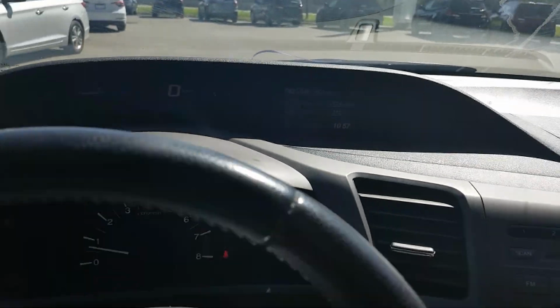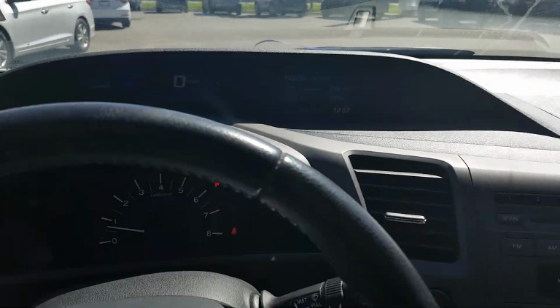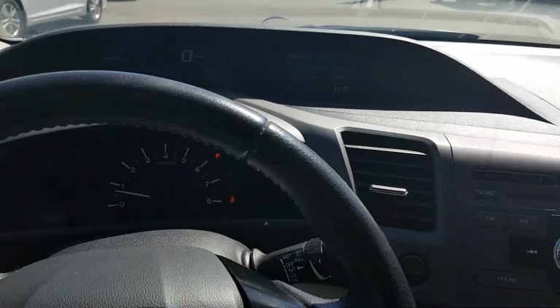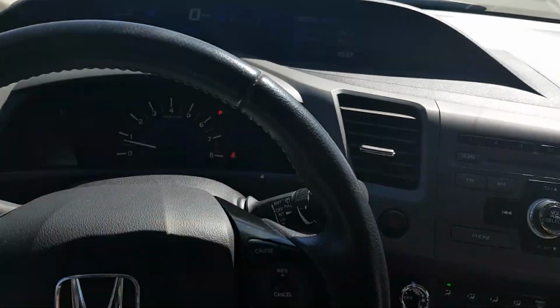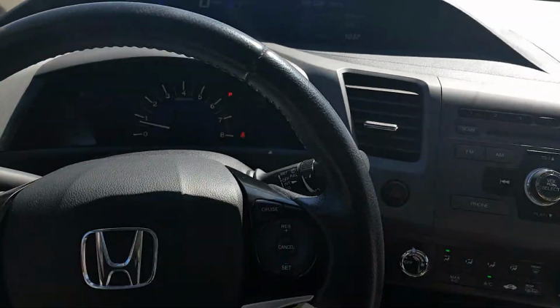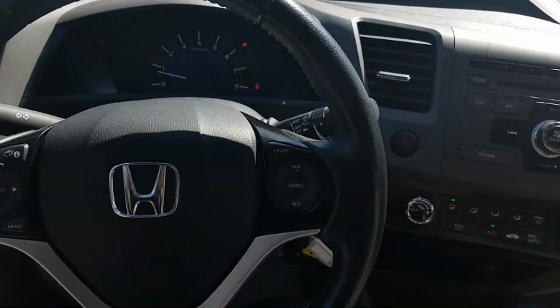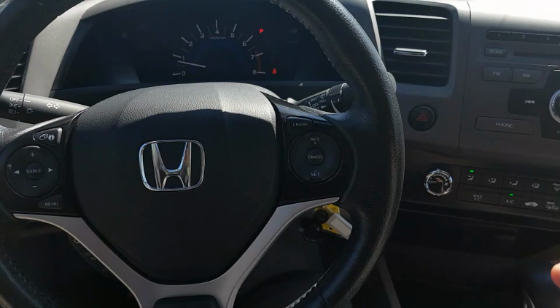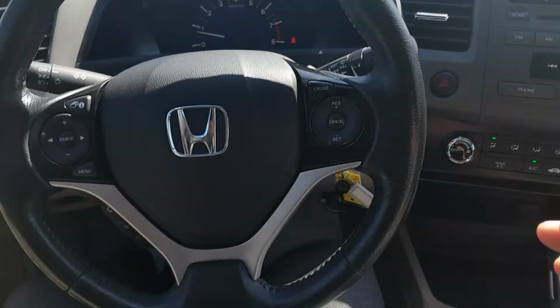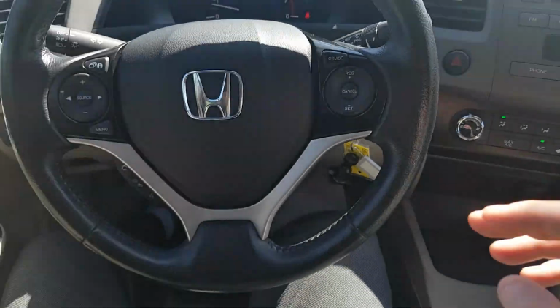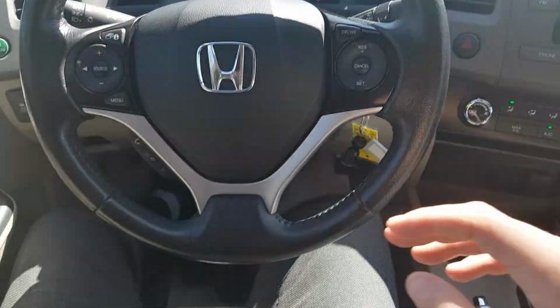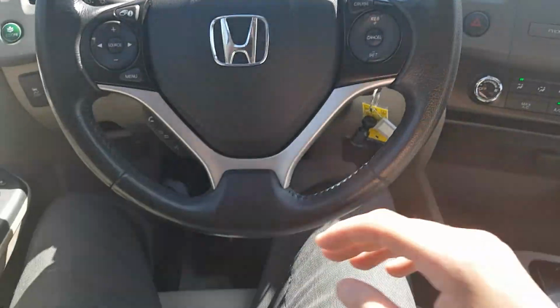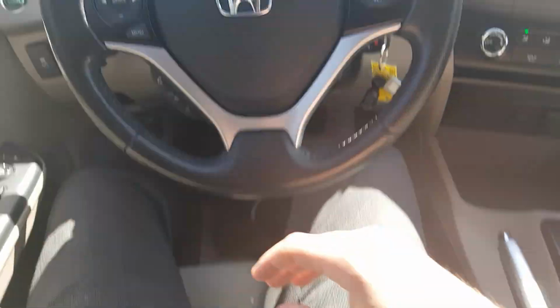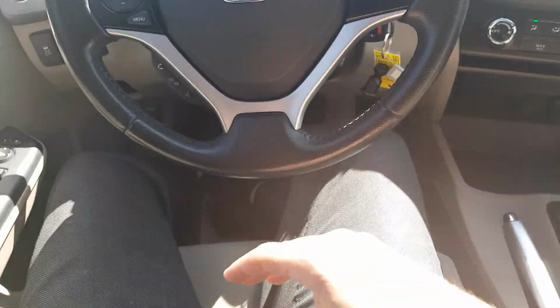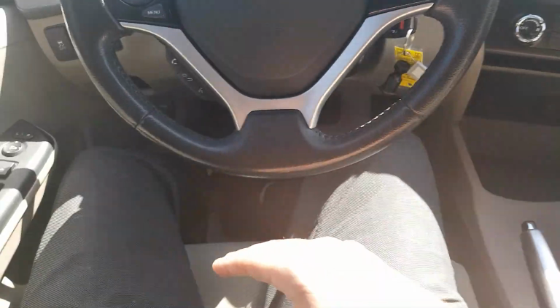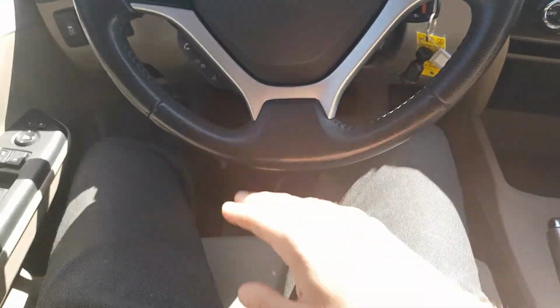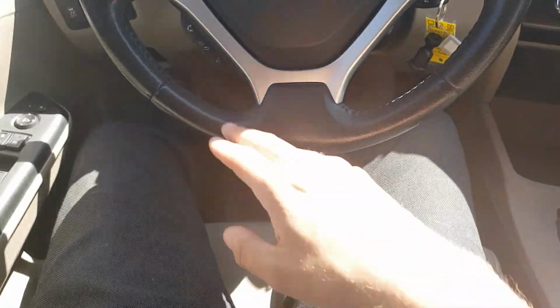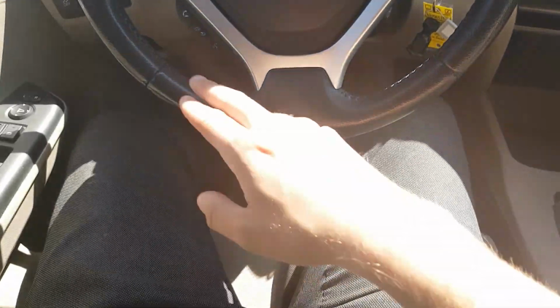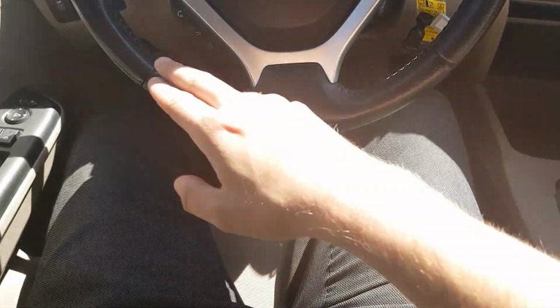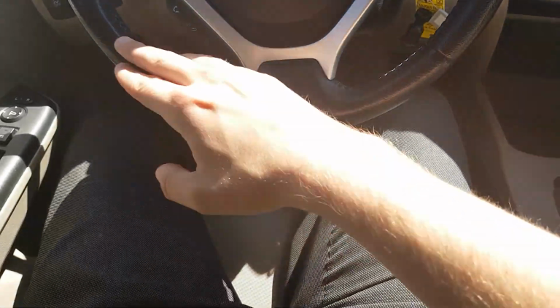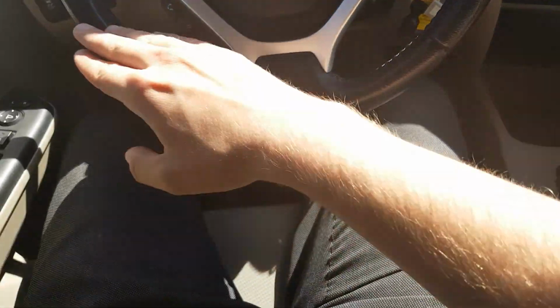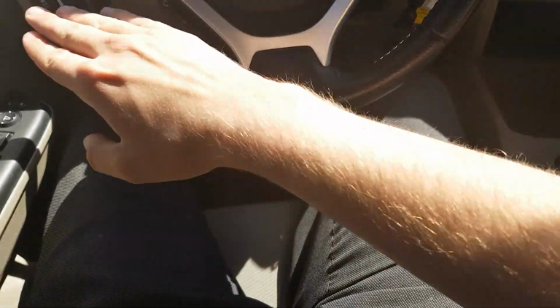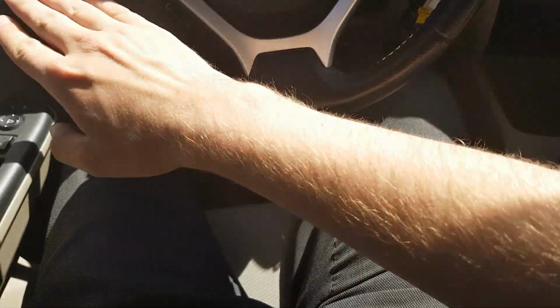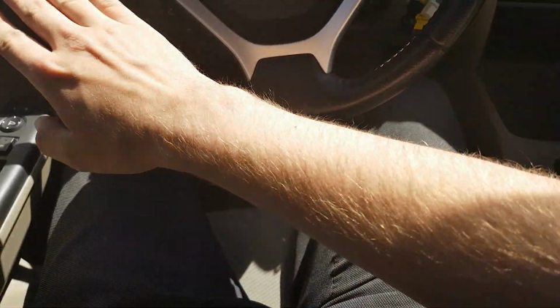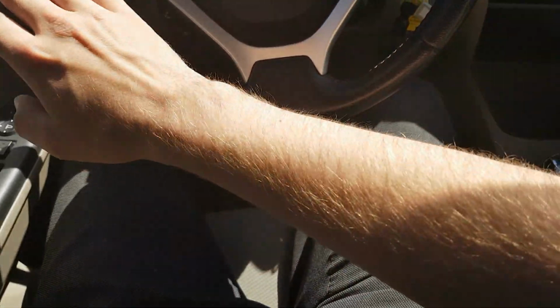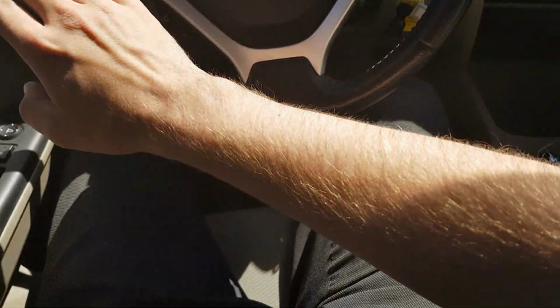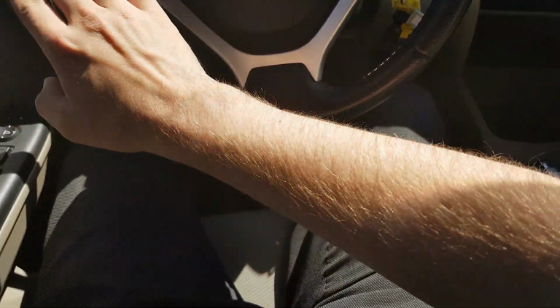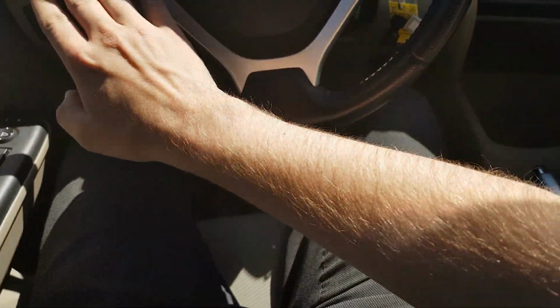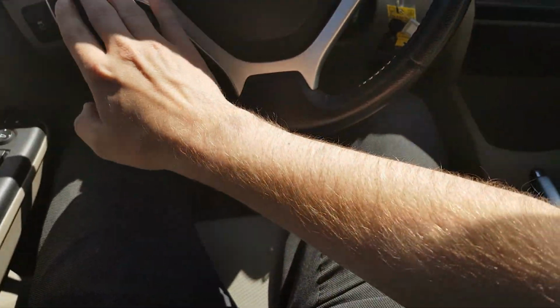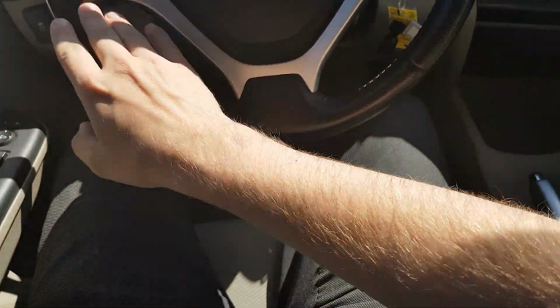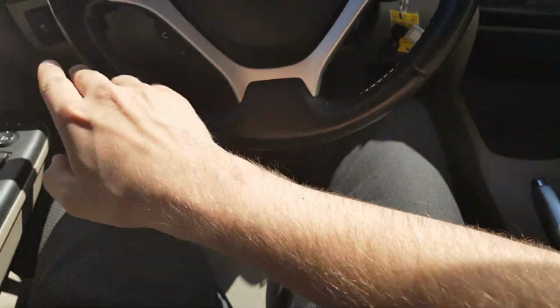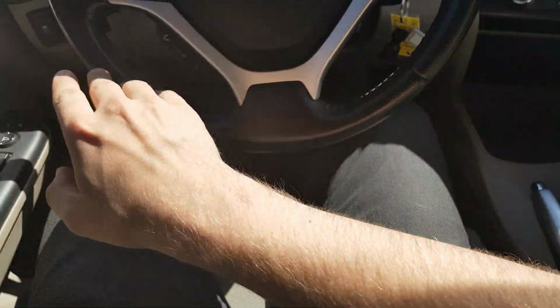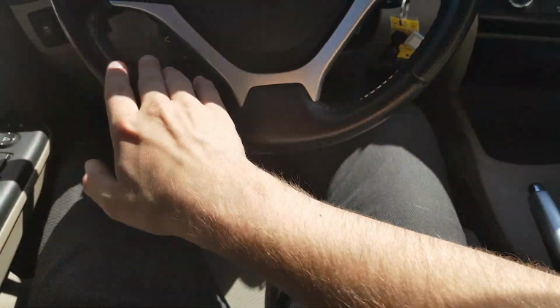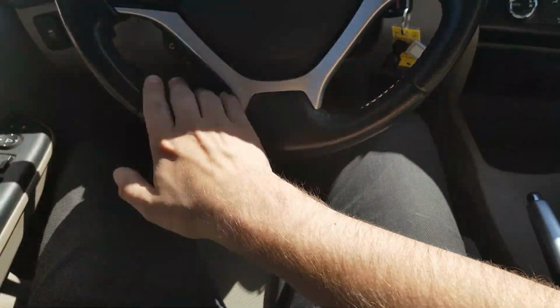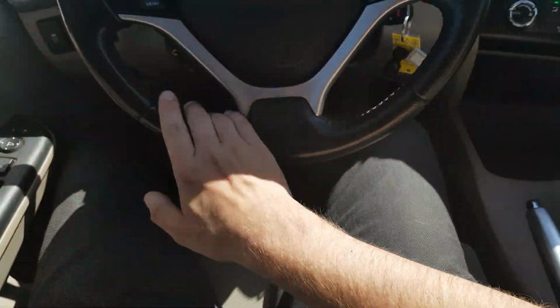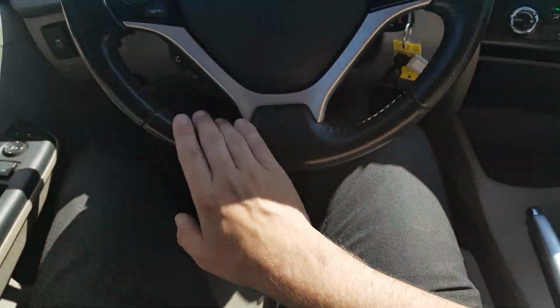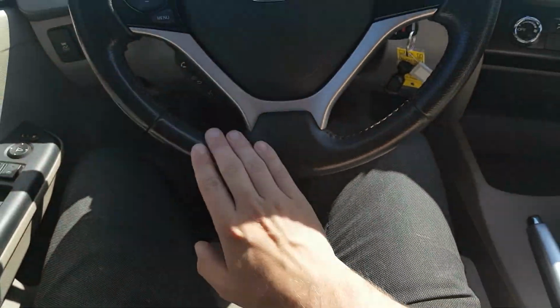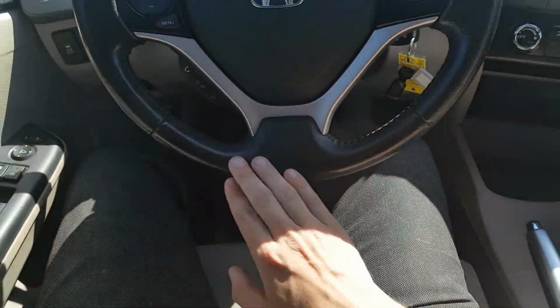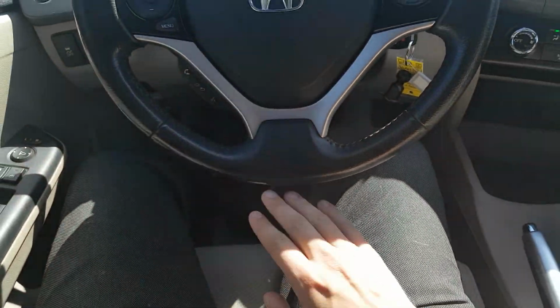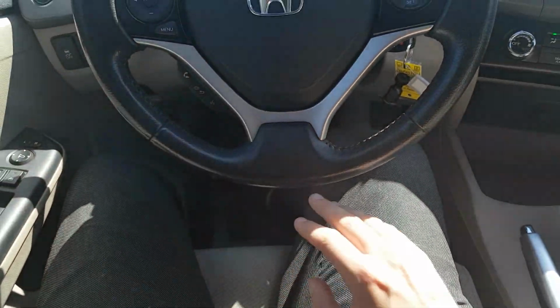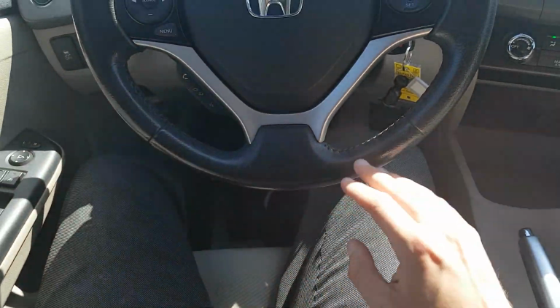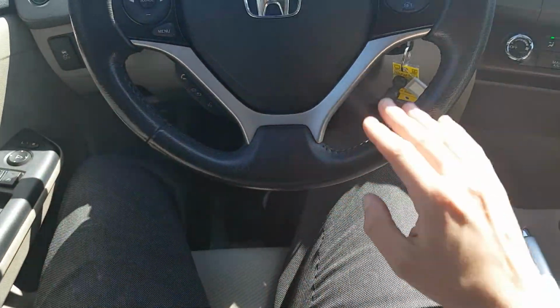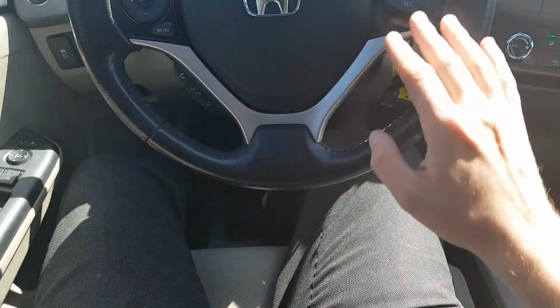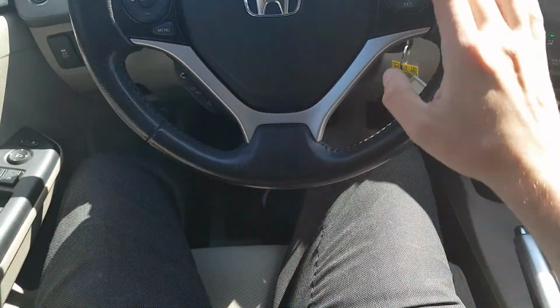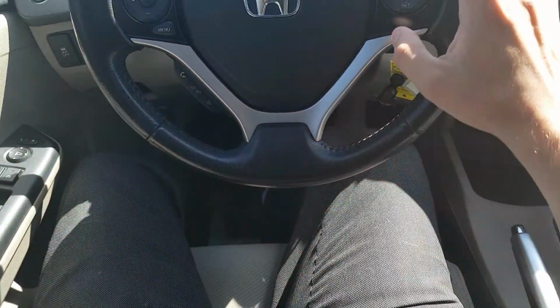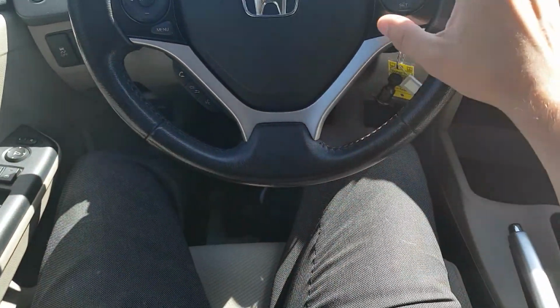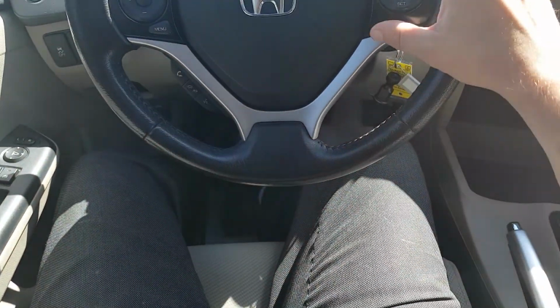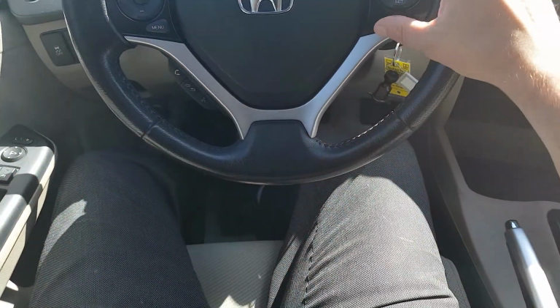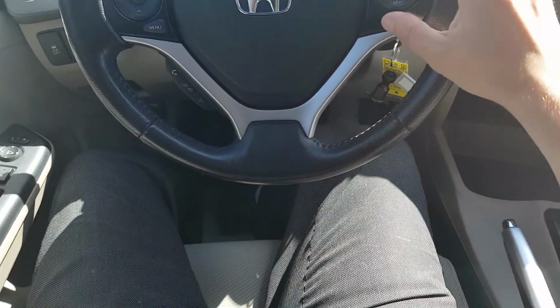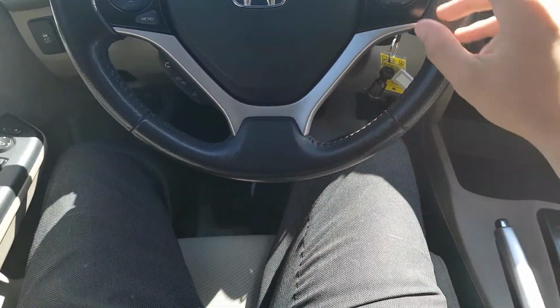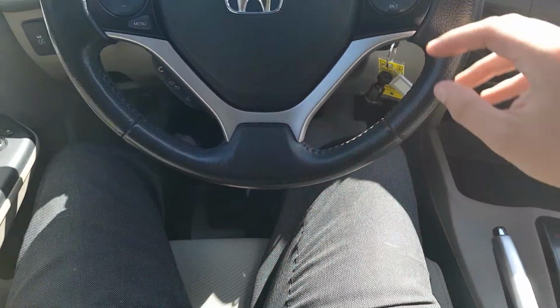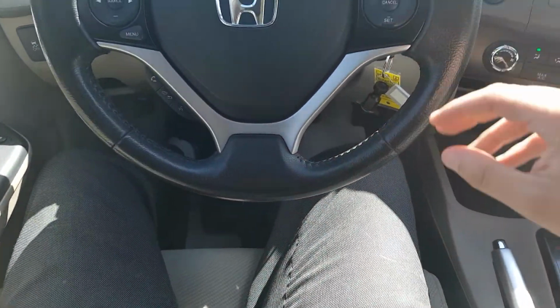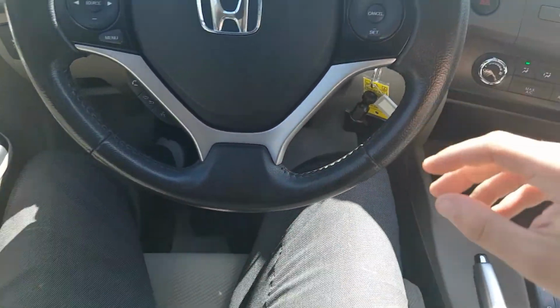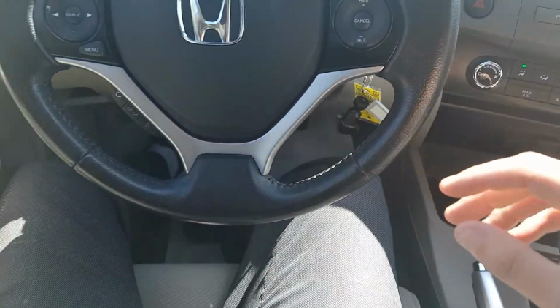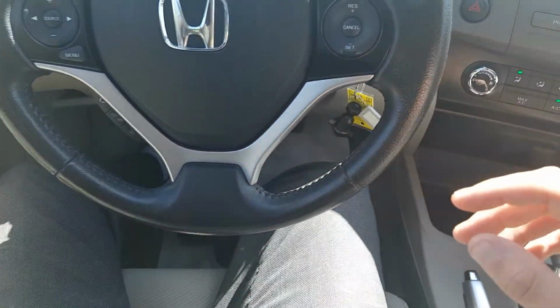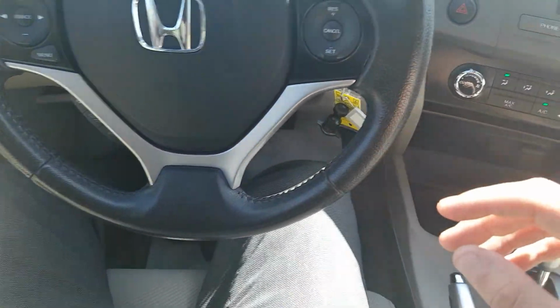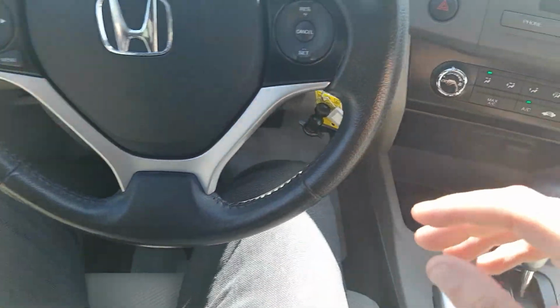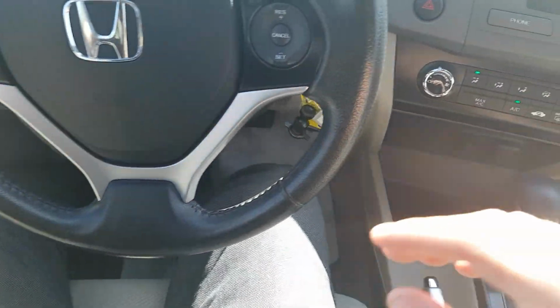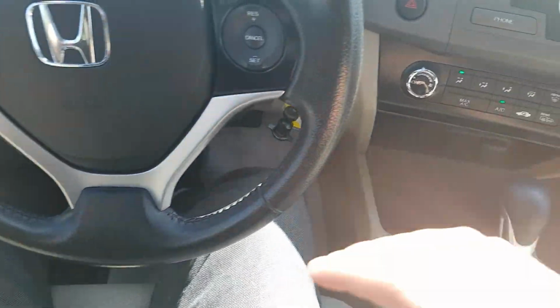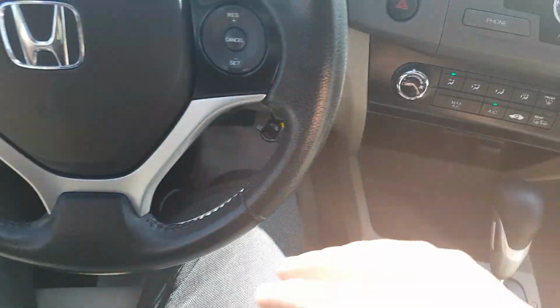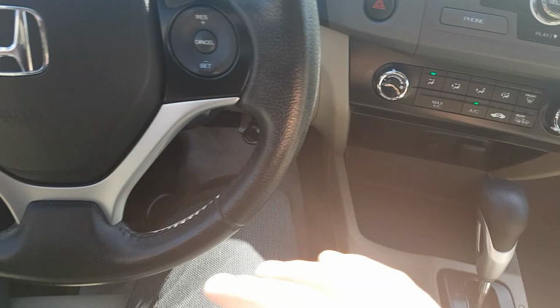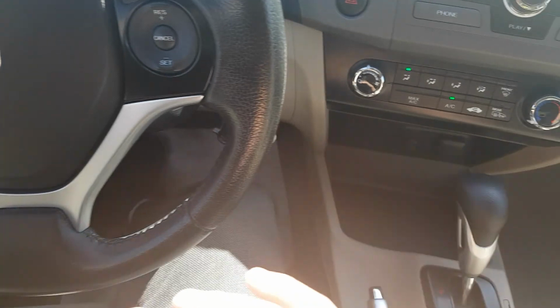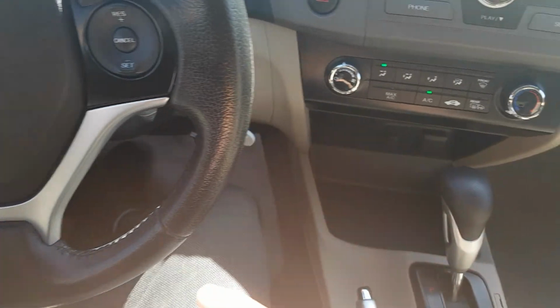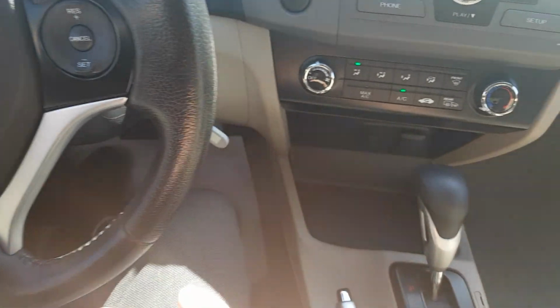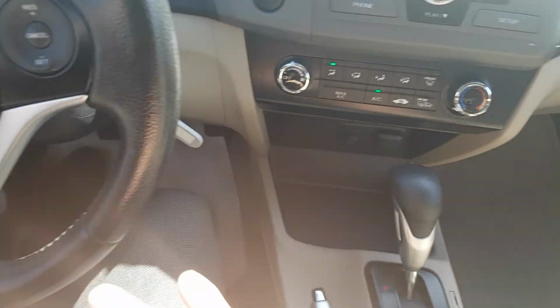Back here on the steering wheel we do have our convenience controls. On our left side, all our stereo, Bluetooth, and voice commands. Cruise control options on the right side.